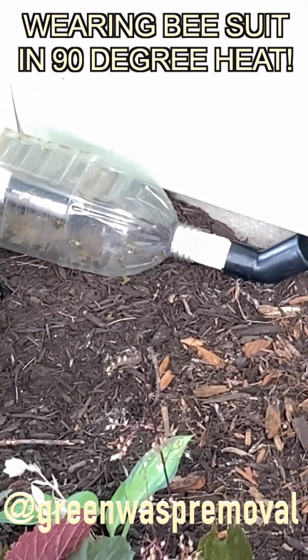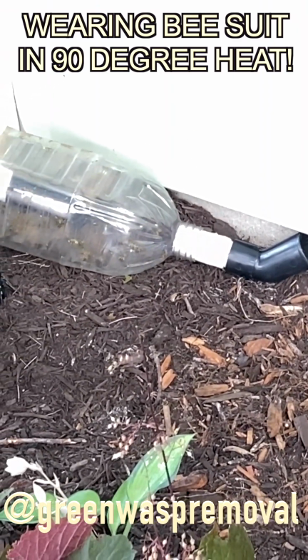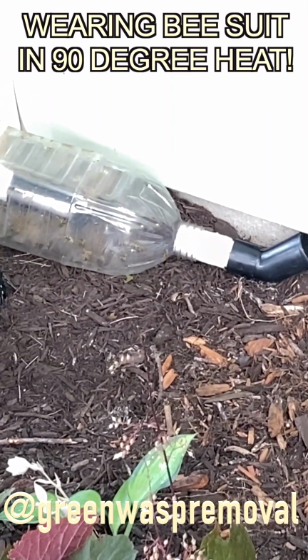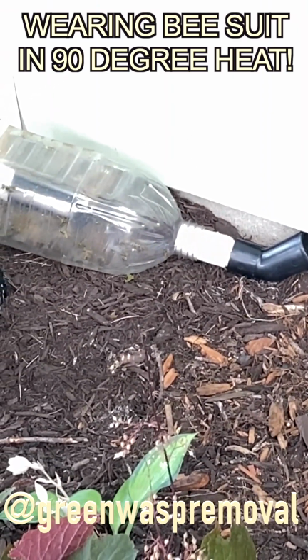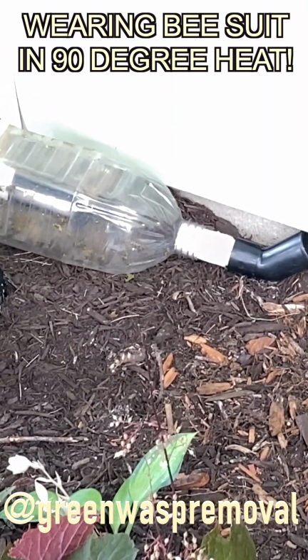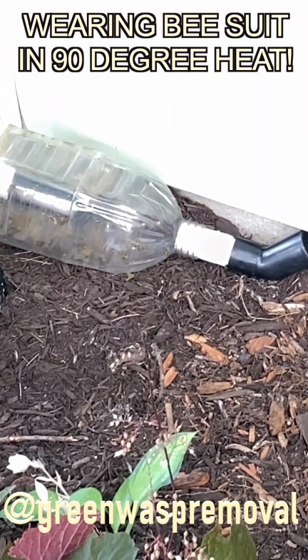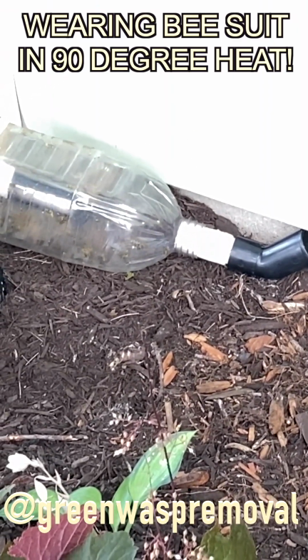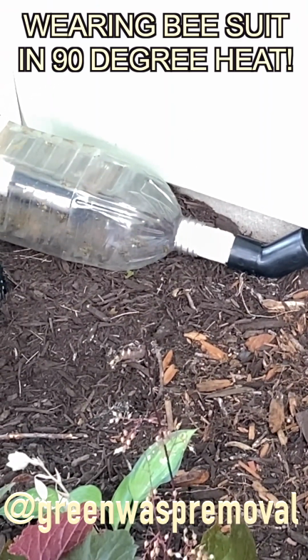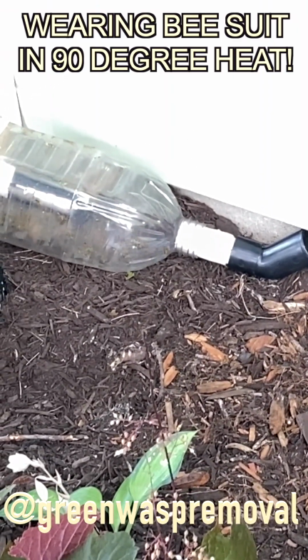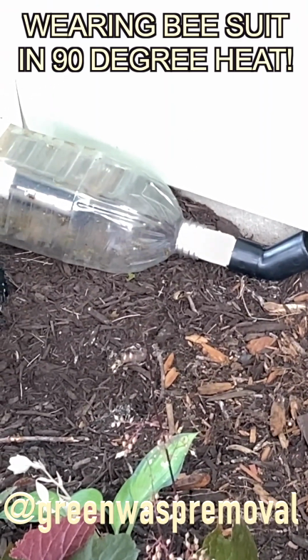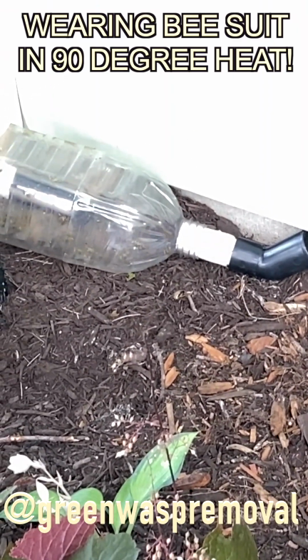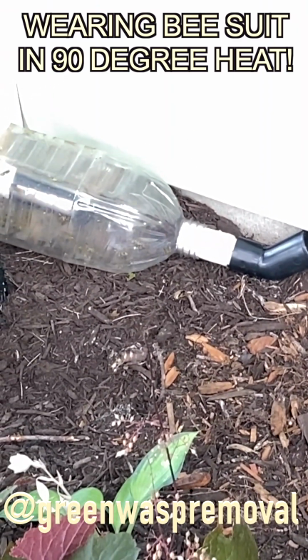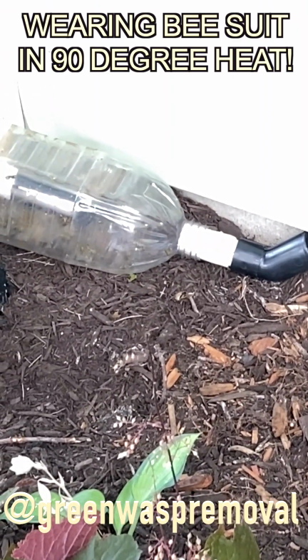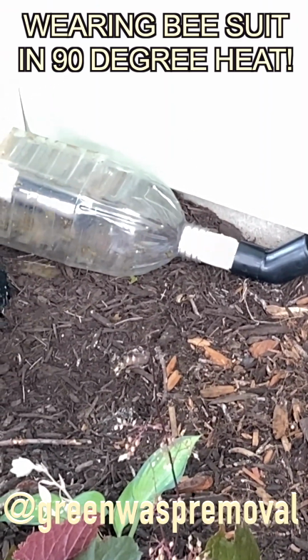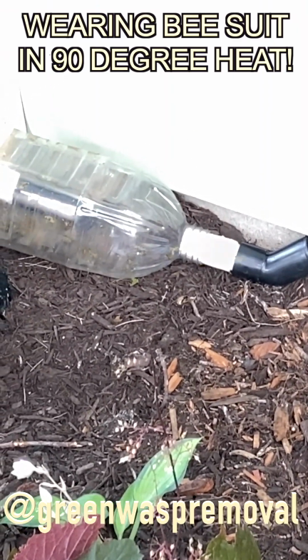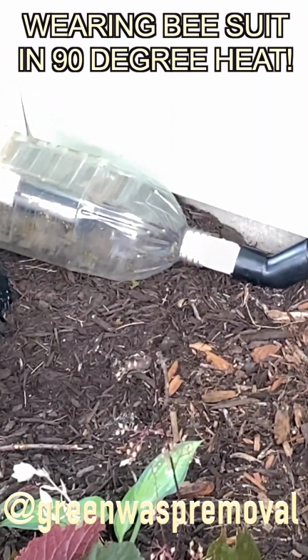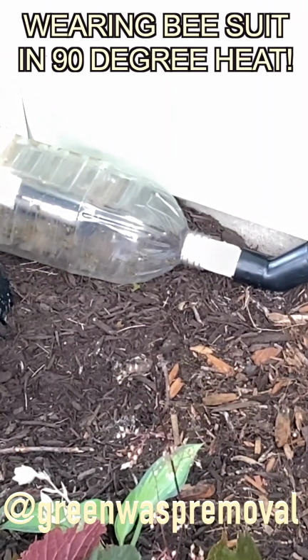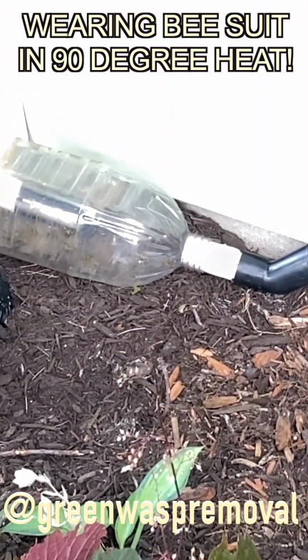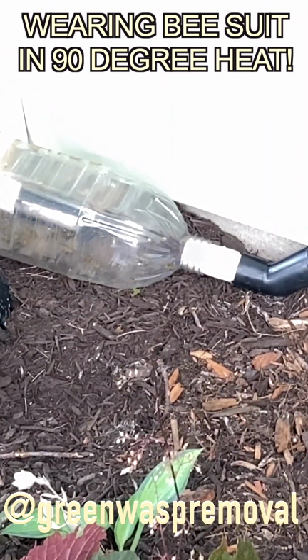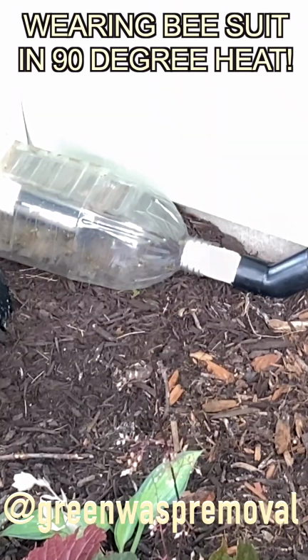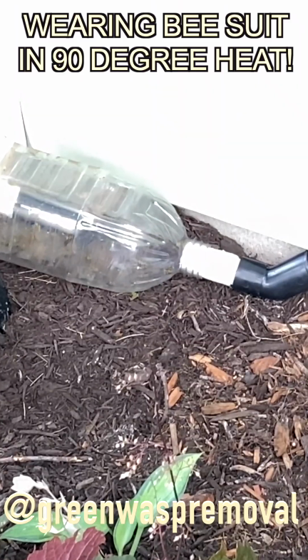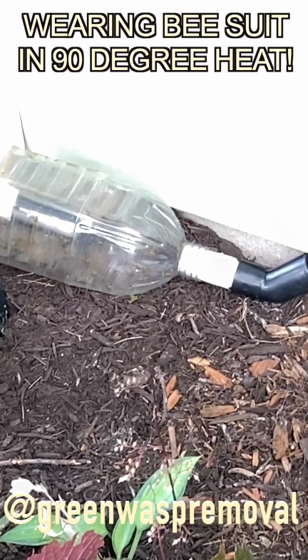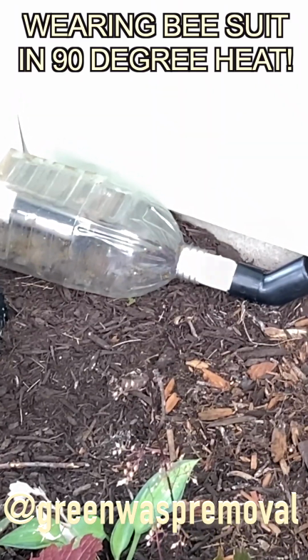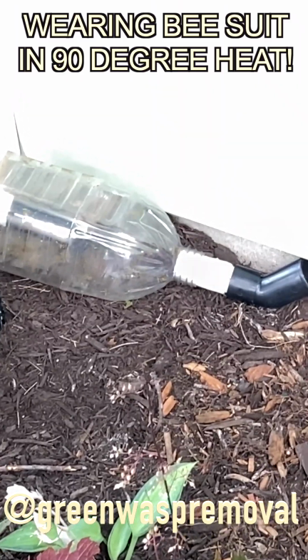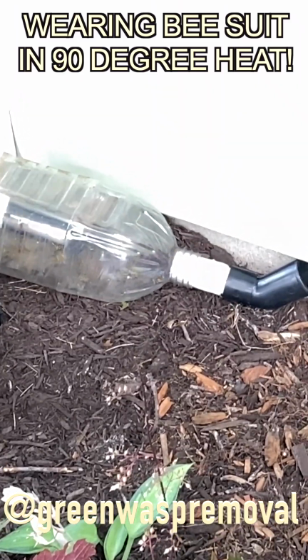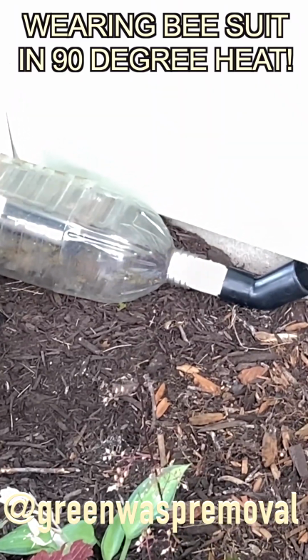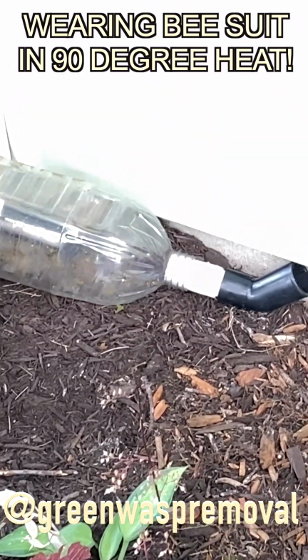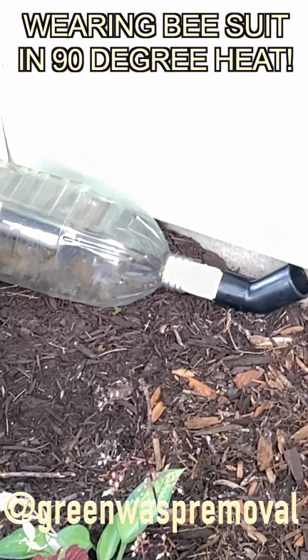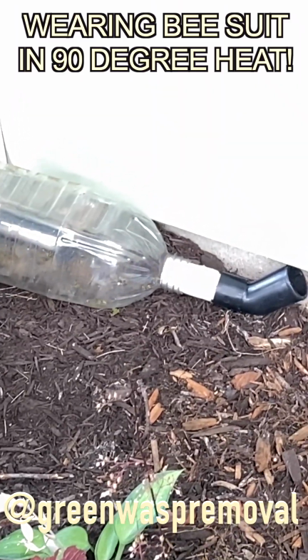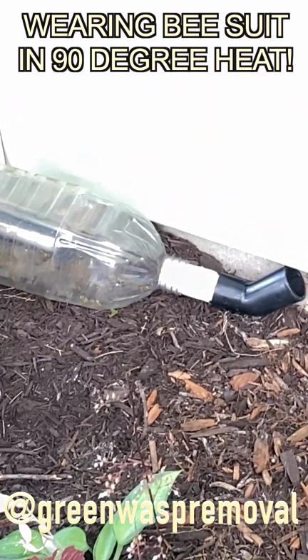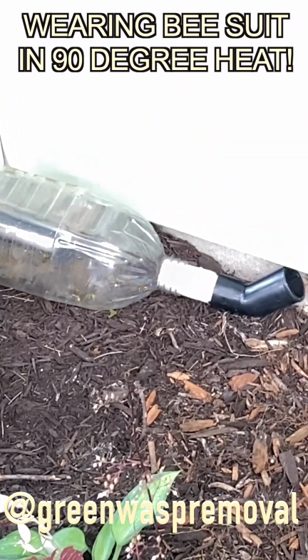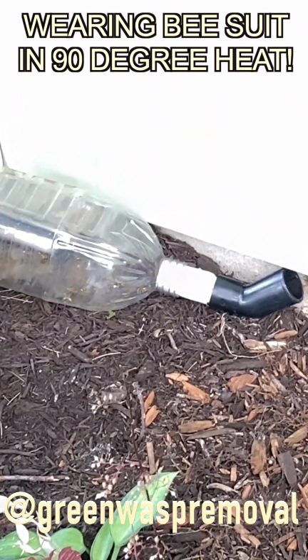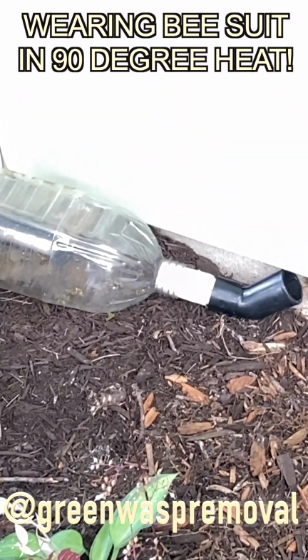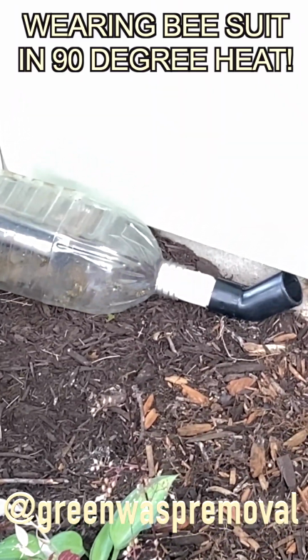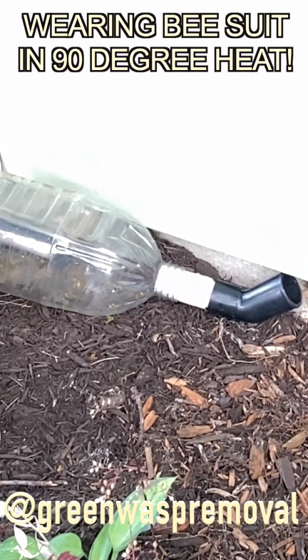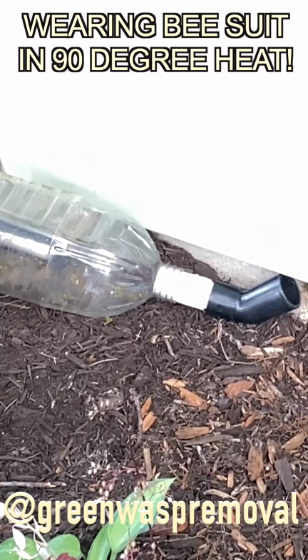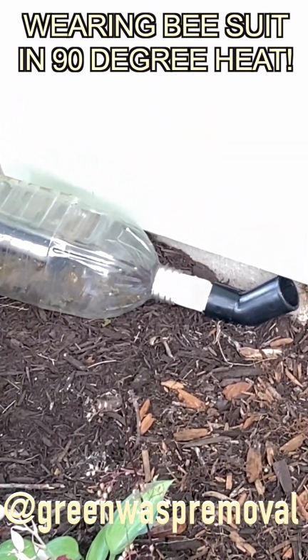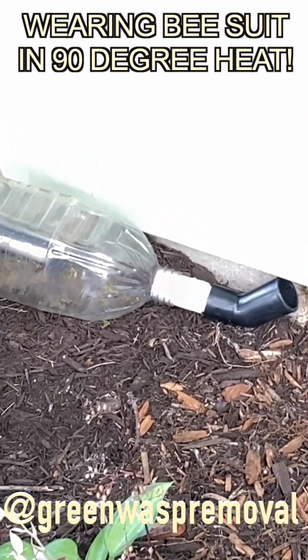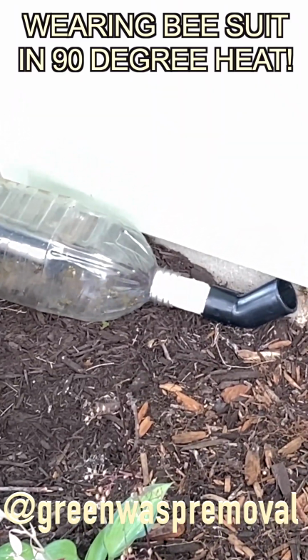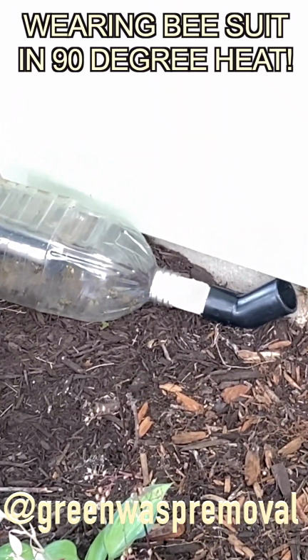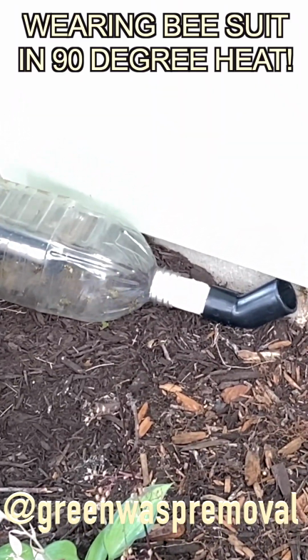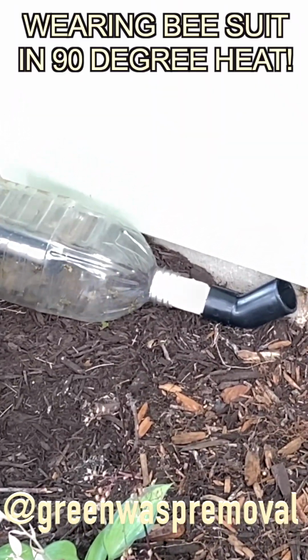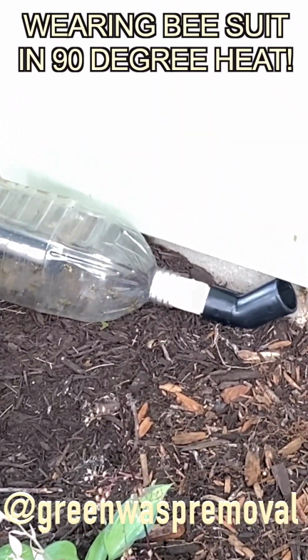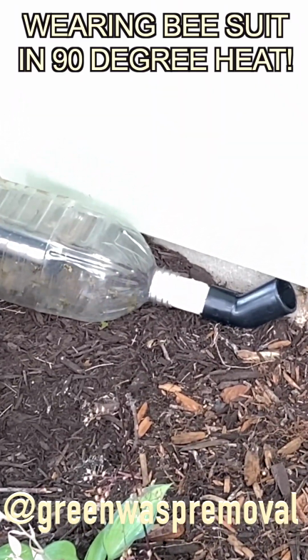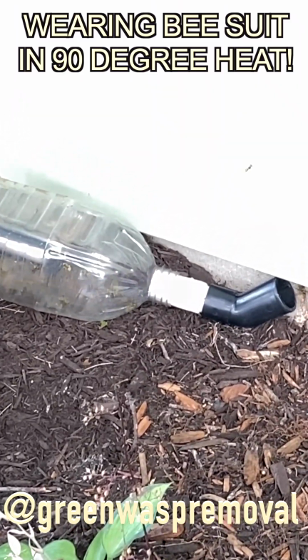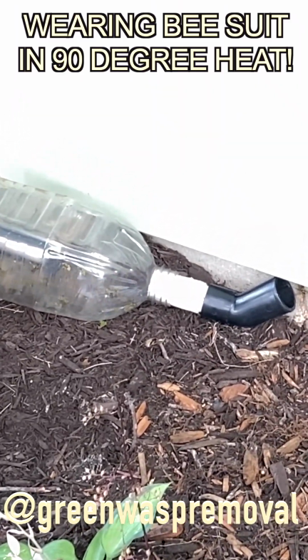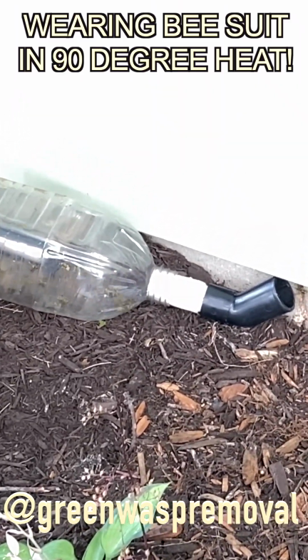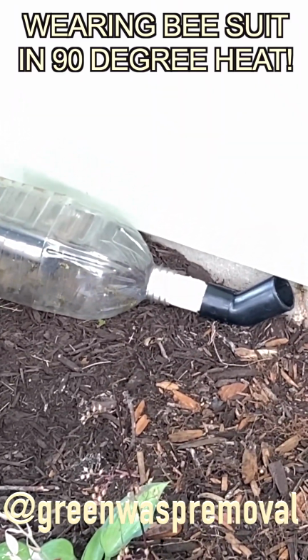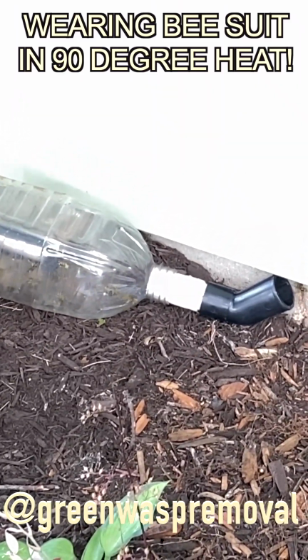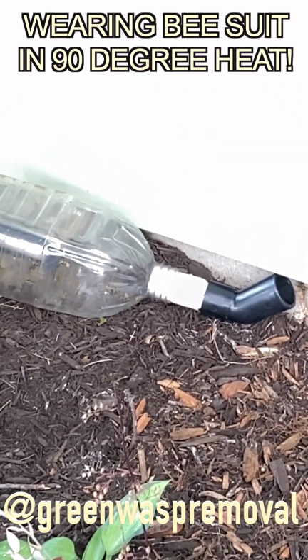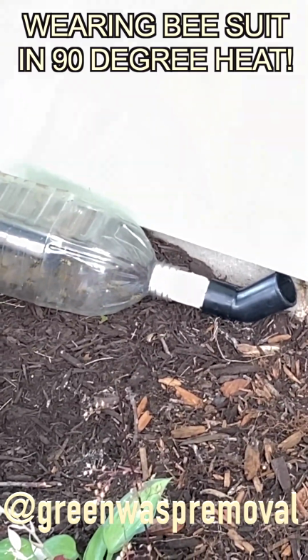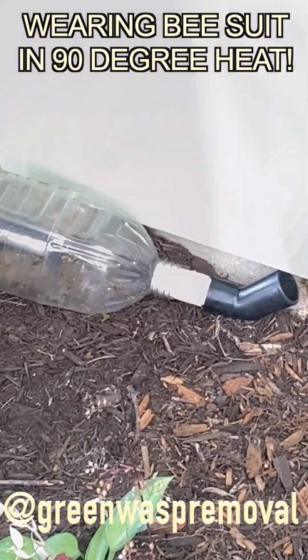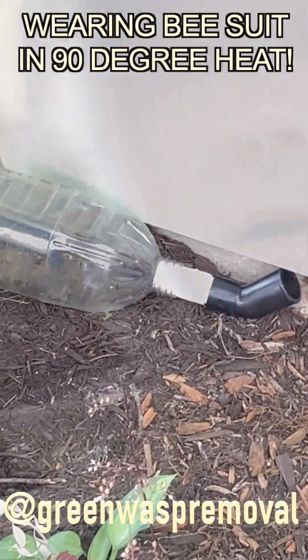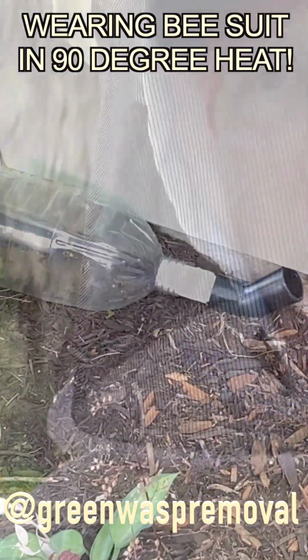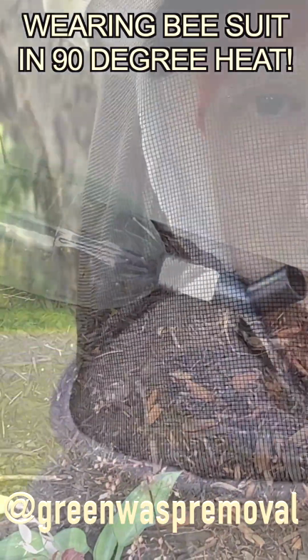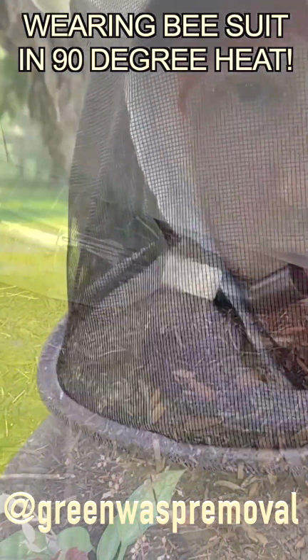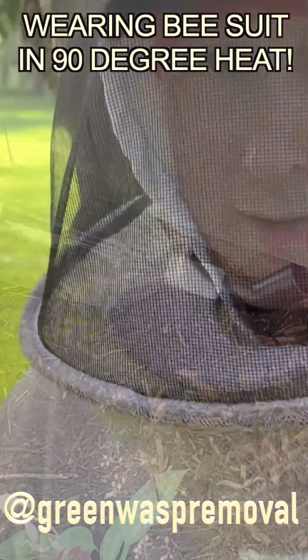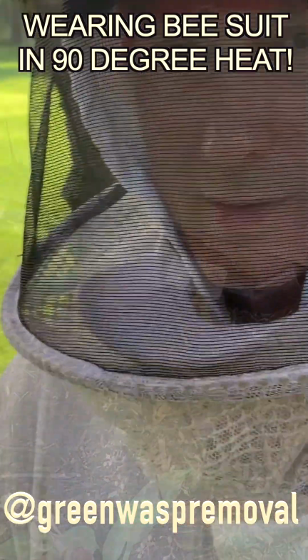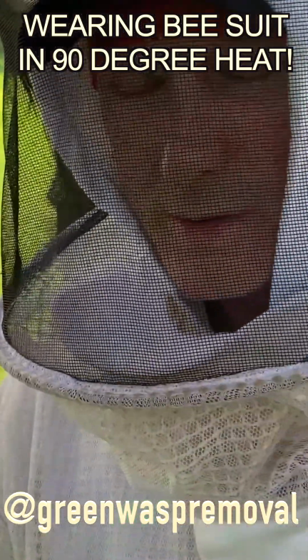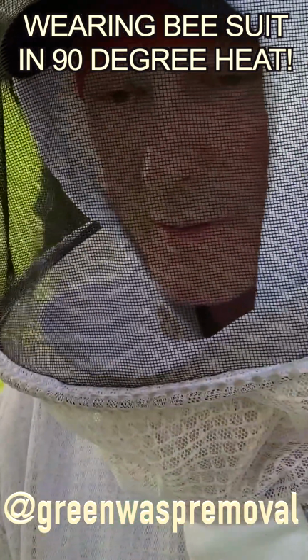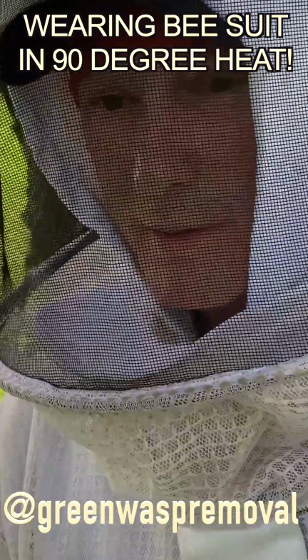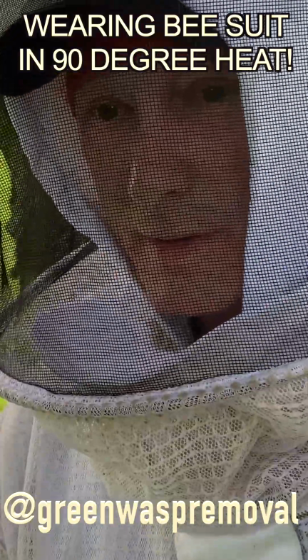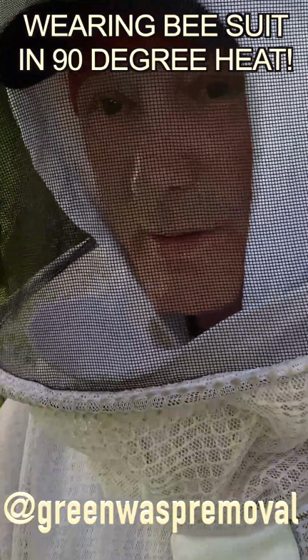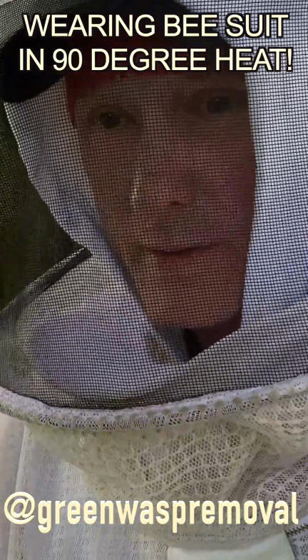We could not cut it out. It was in between the layers of a cement slab foundation. It was very hot but they were super aggressive.